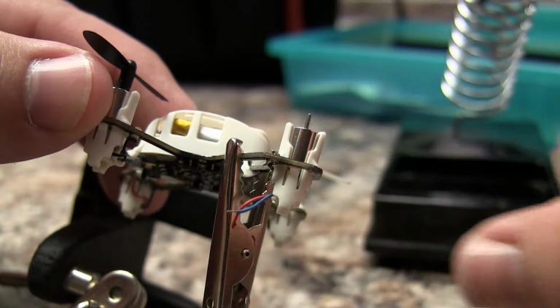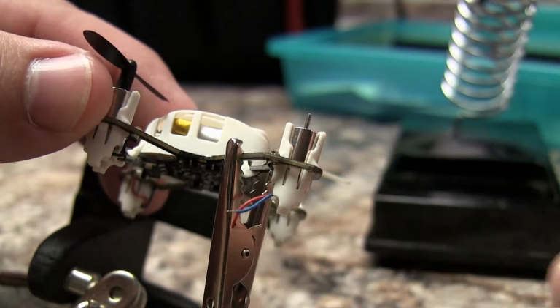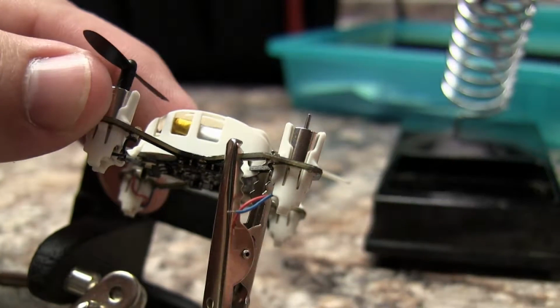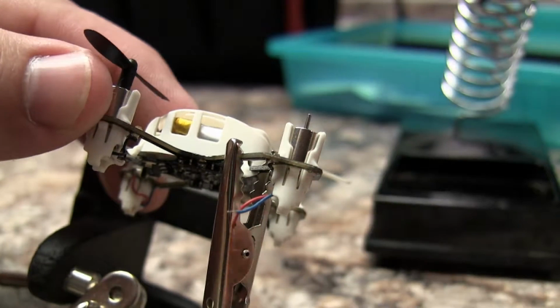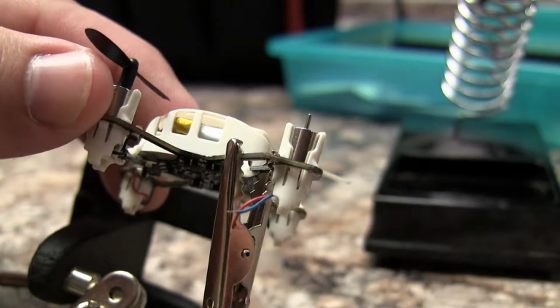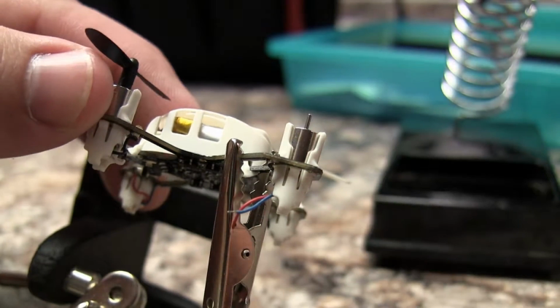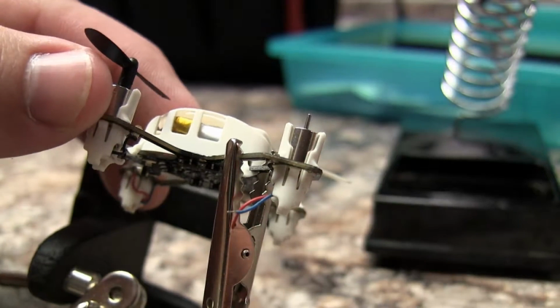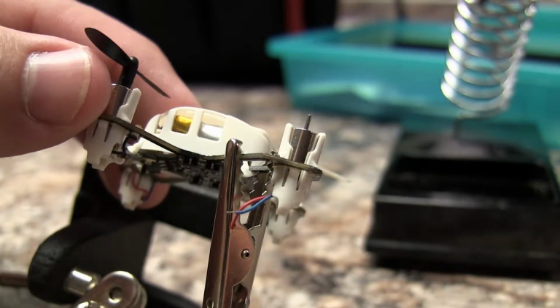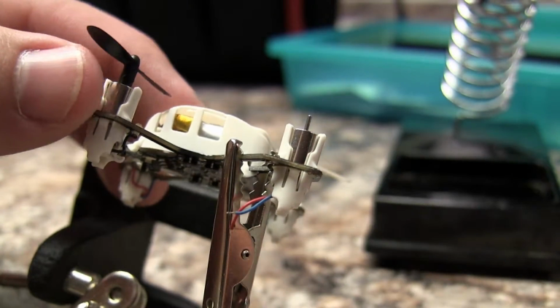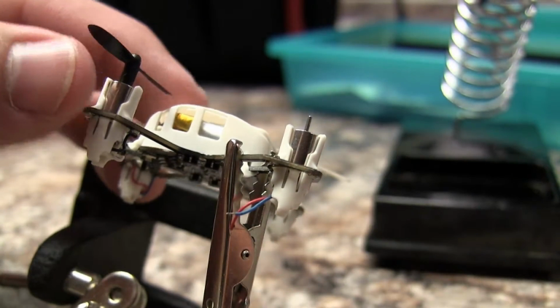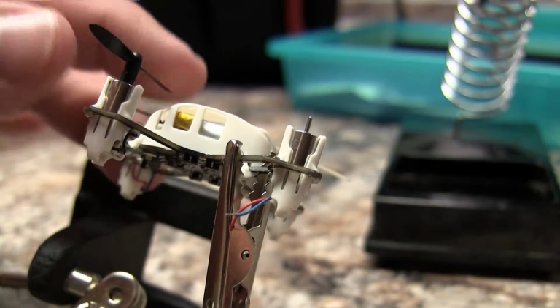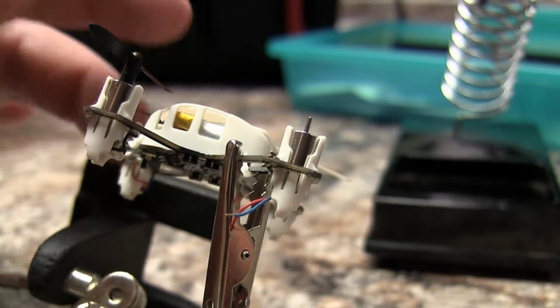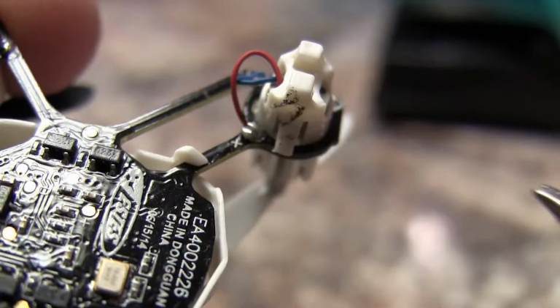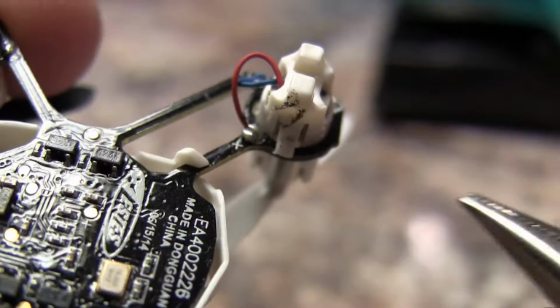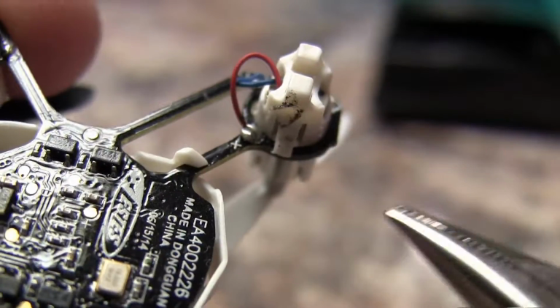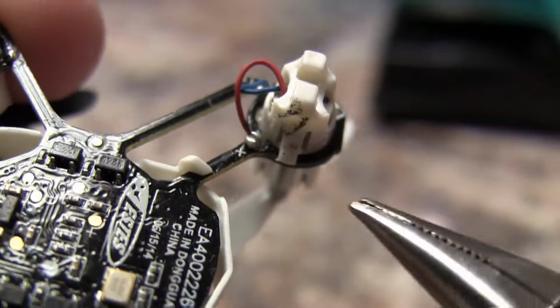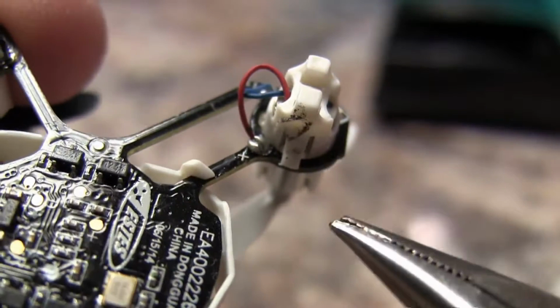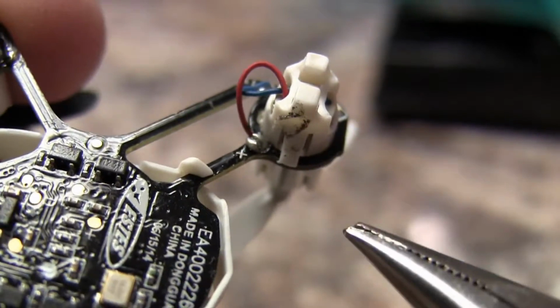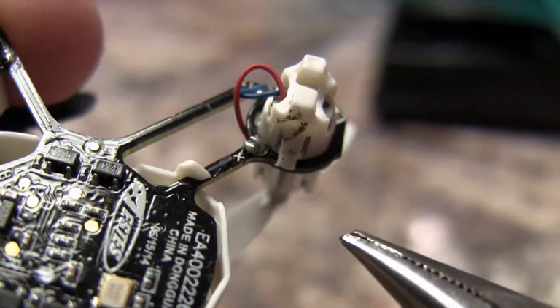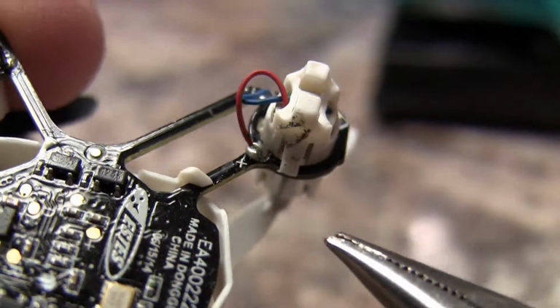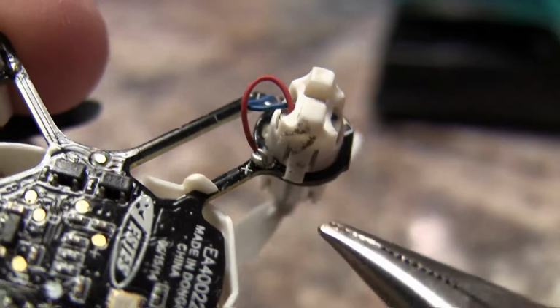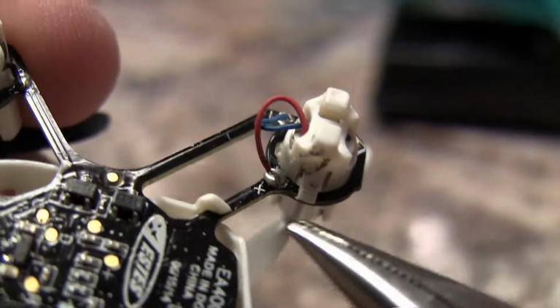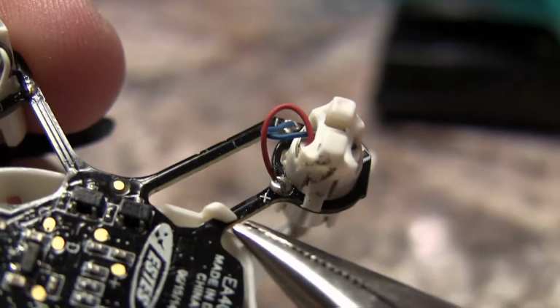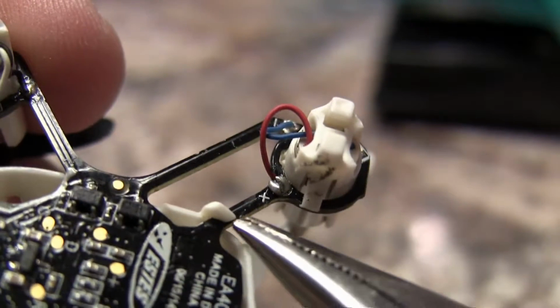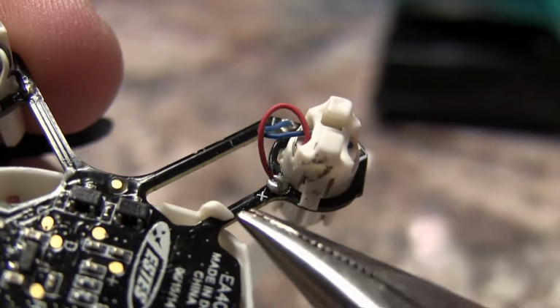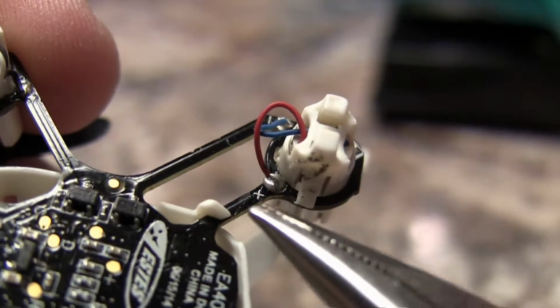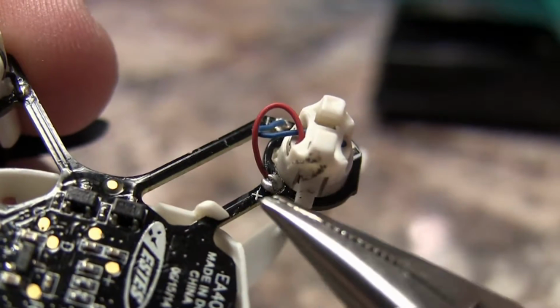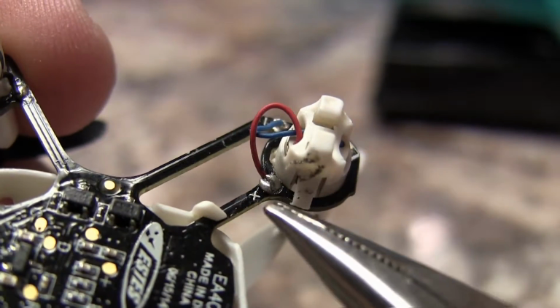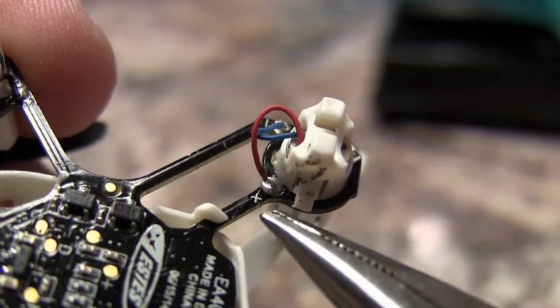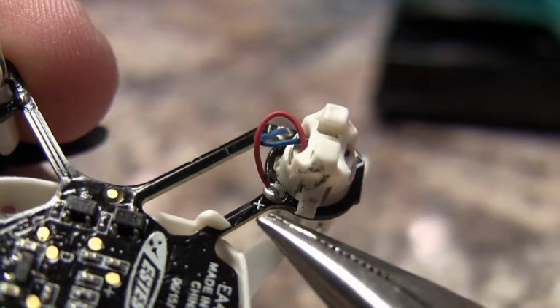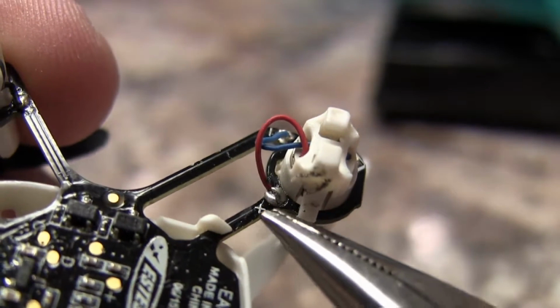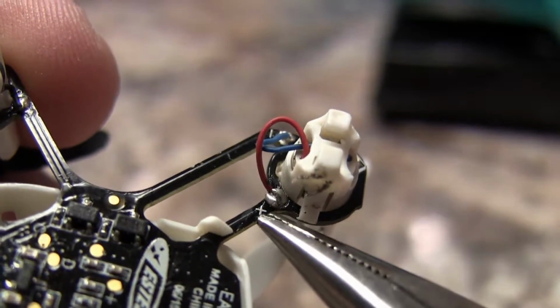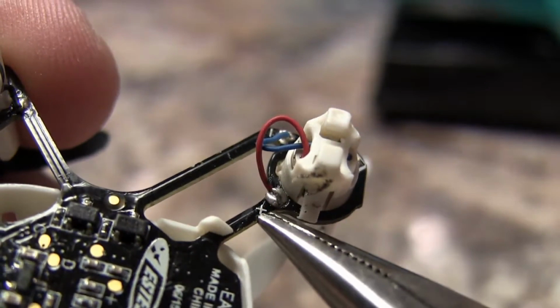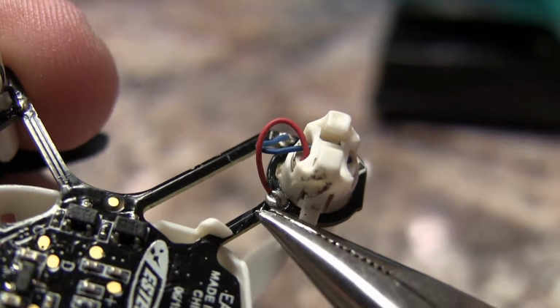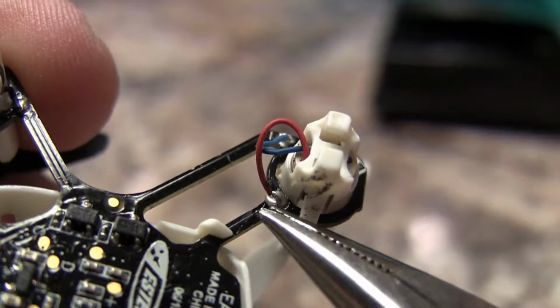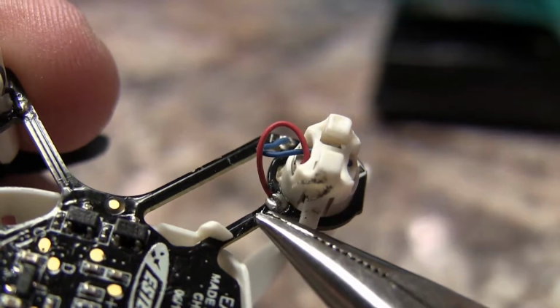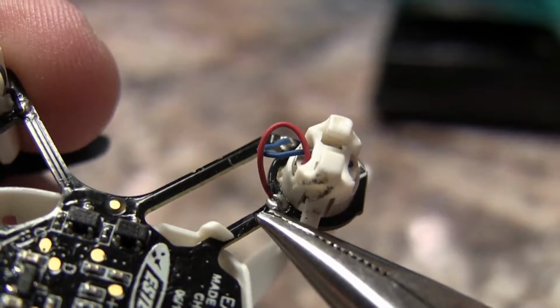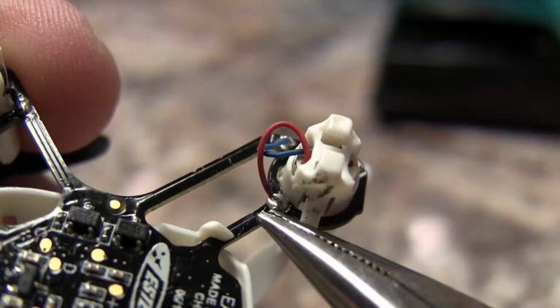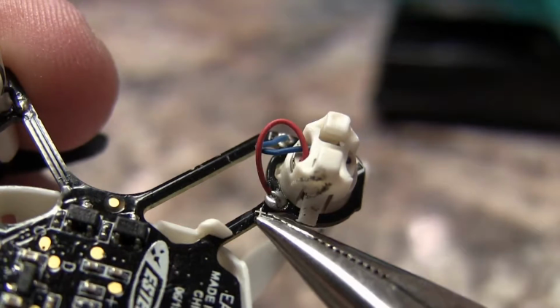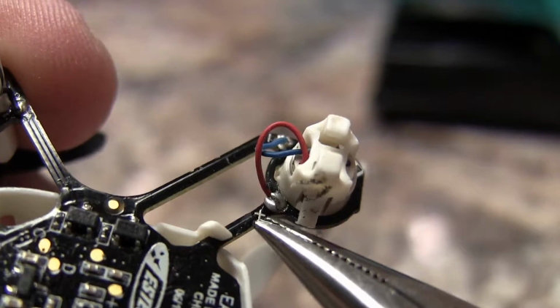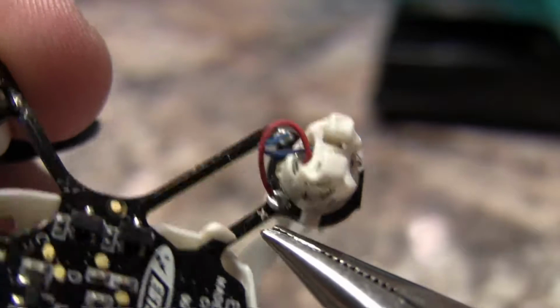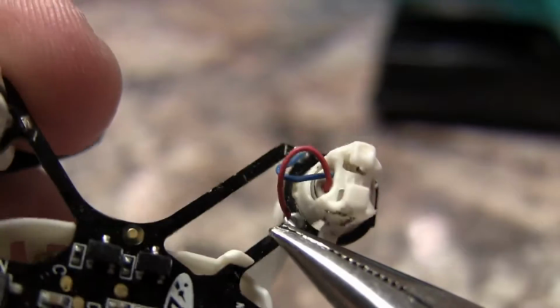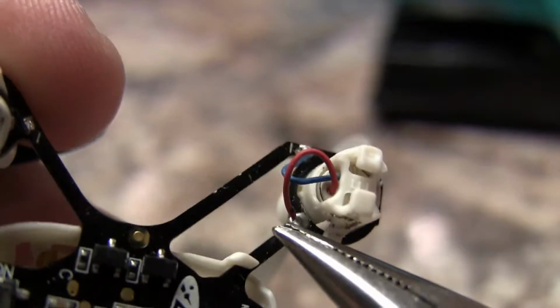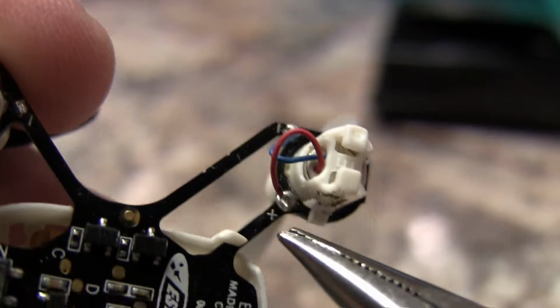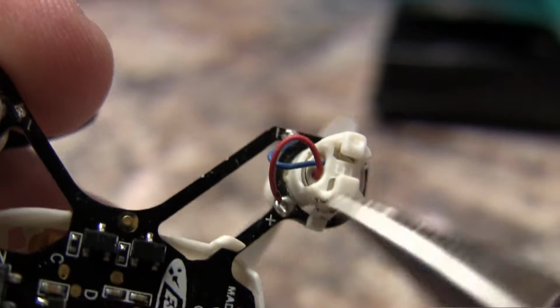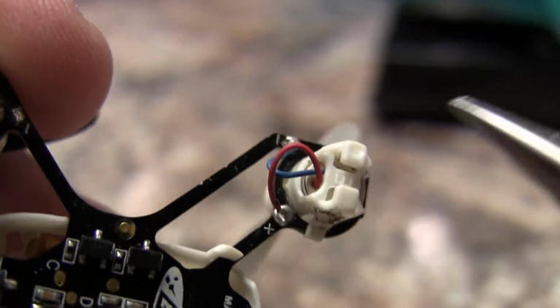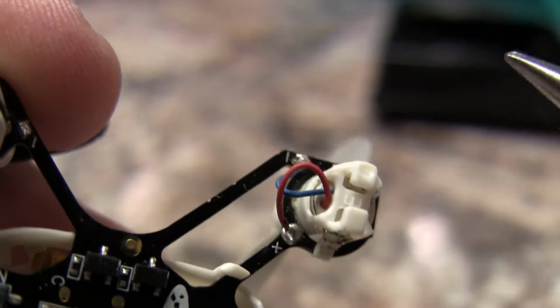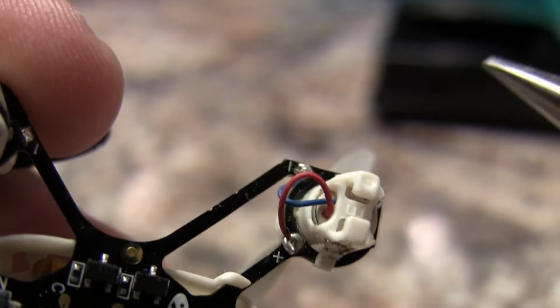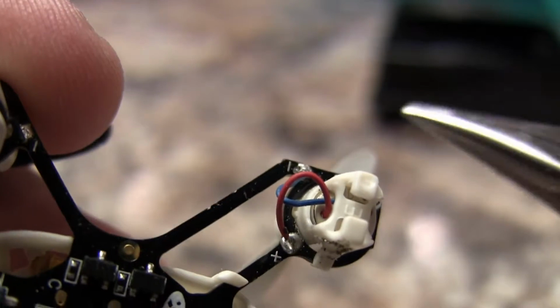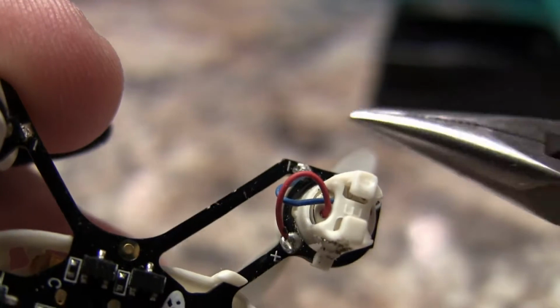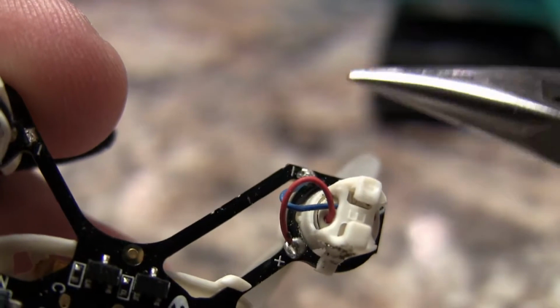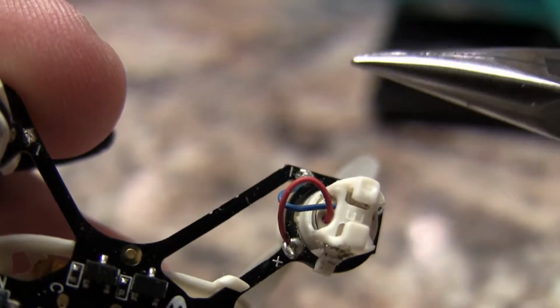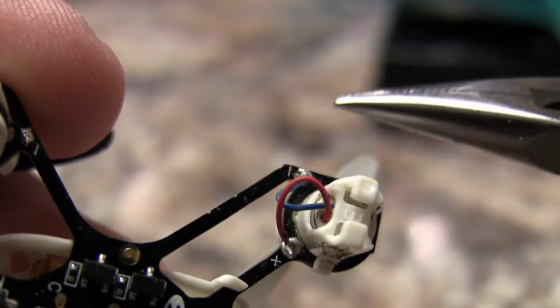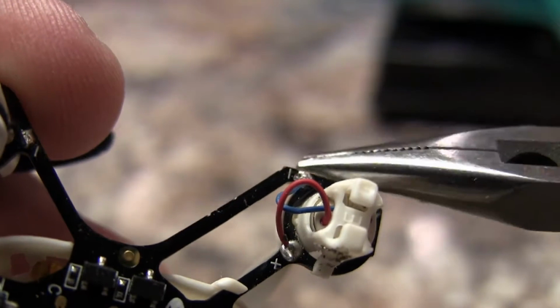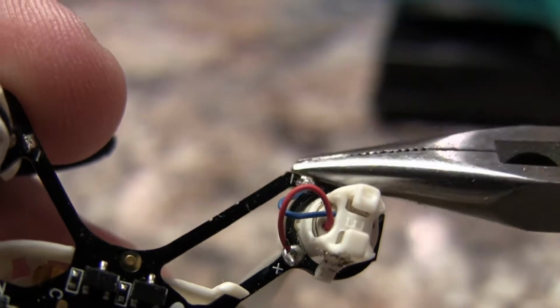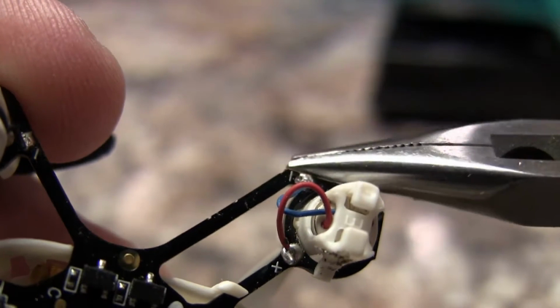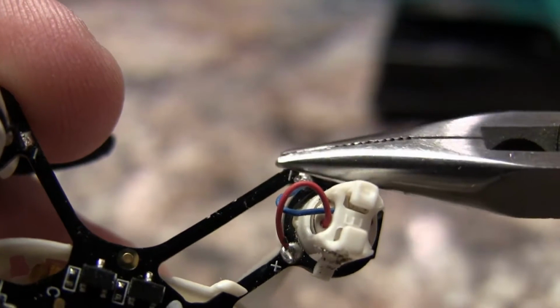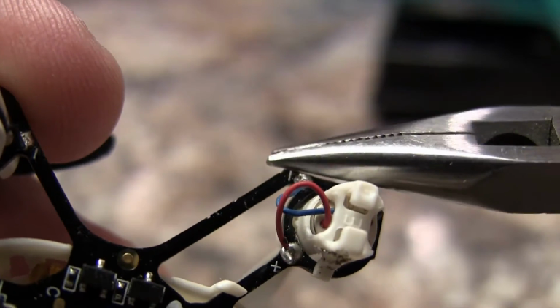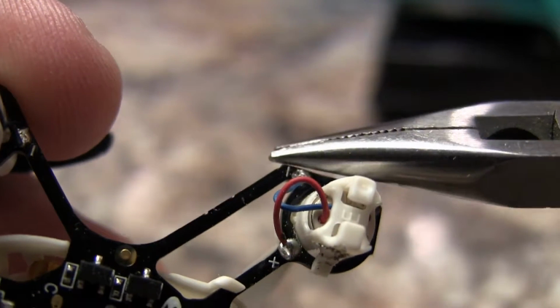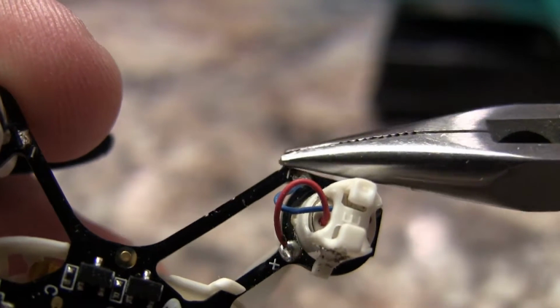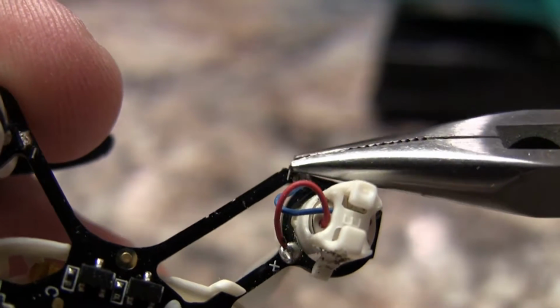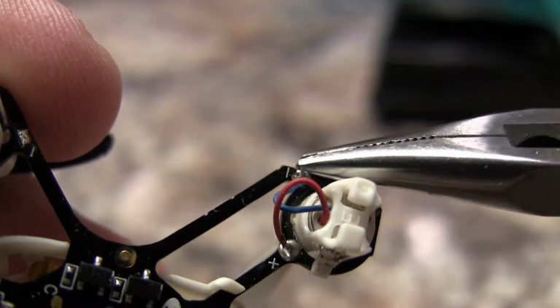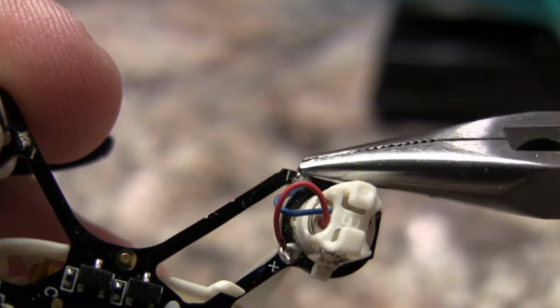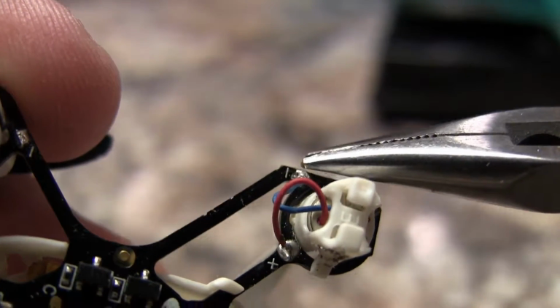Depending on which motor you're replacing, it's either the red or the white wire which gets plugged into the positive, and the other one gets plugged into the negative.